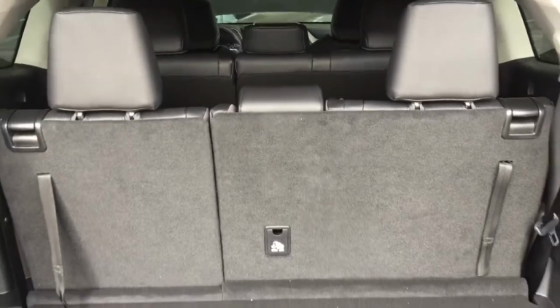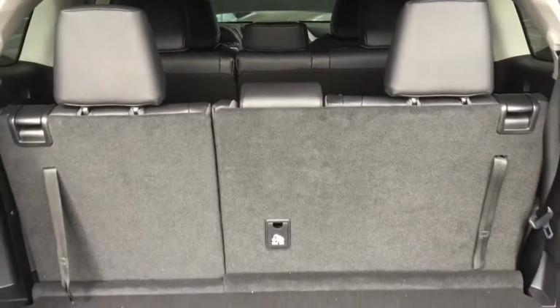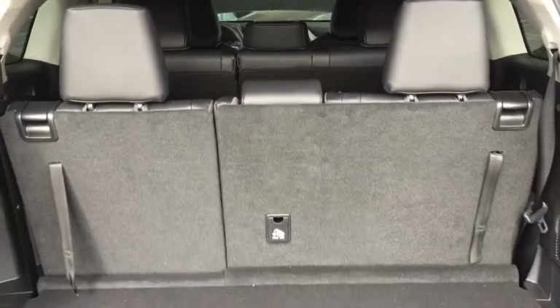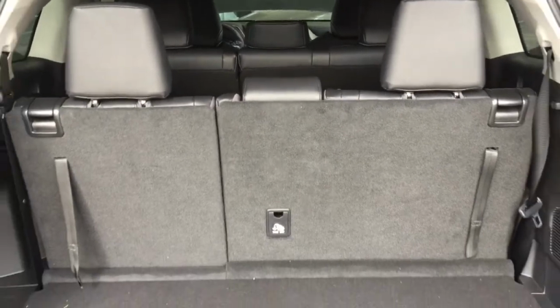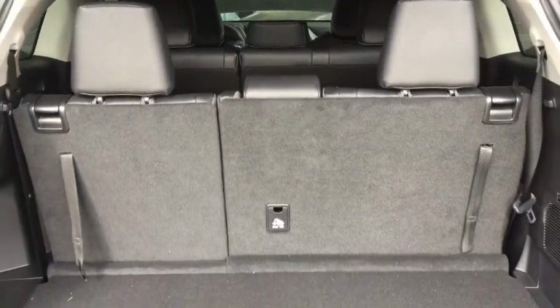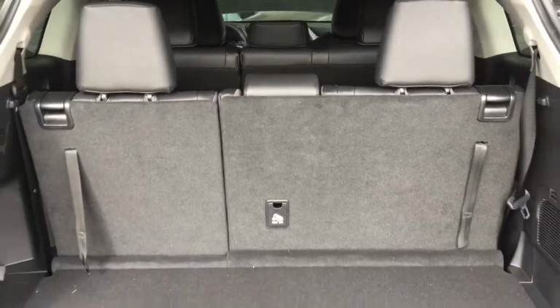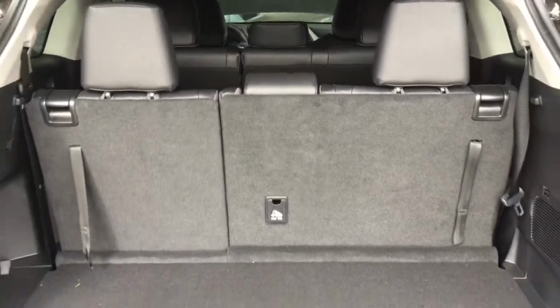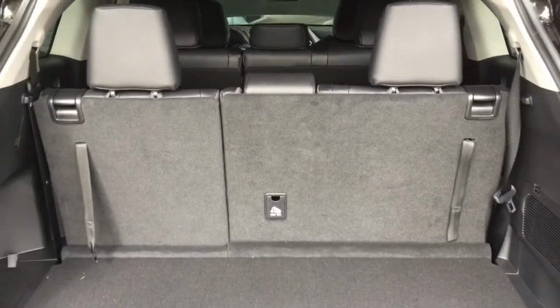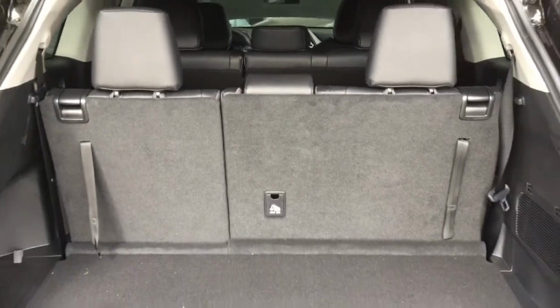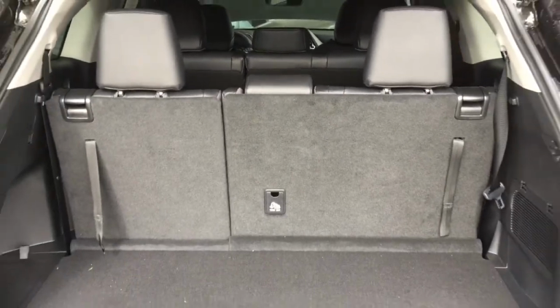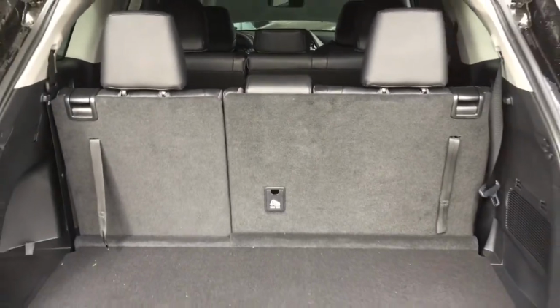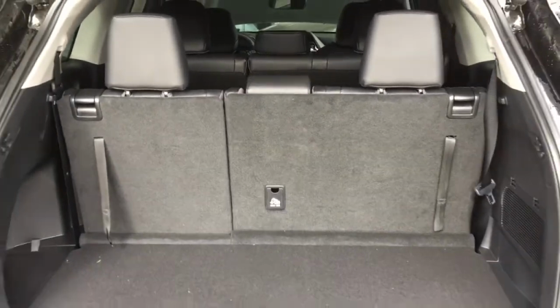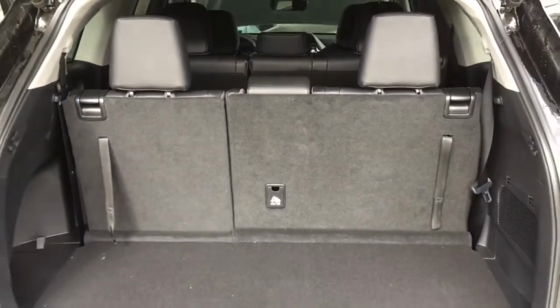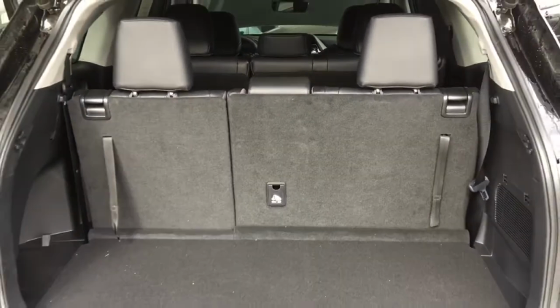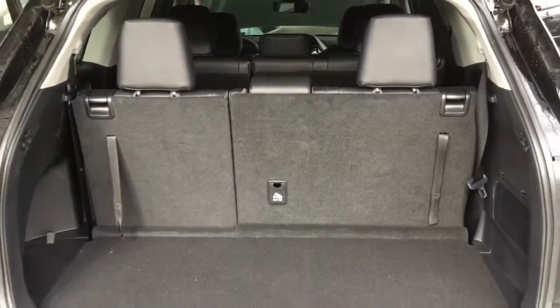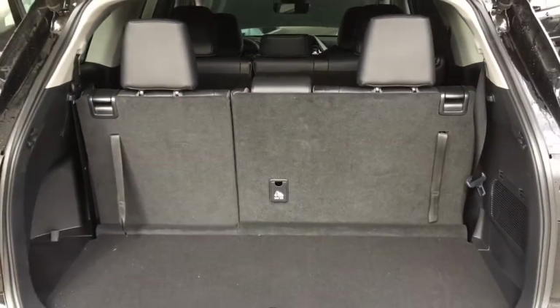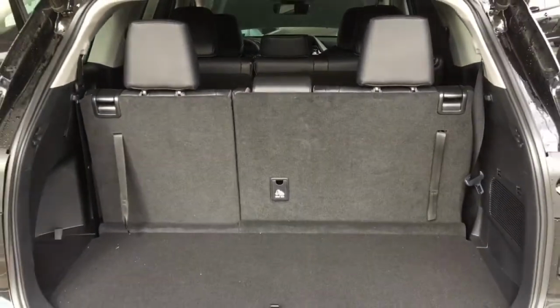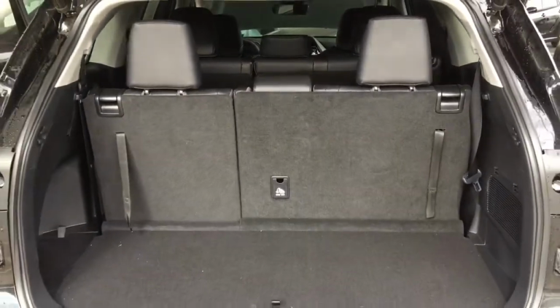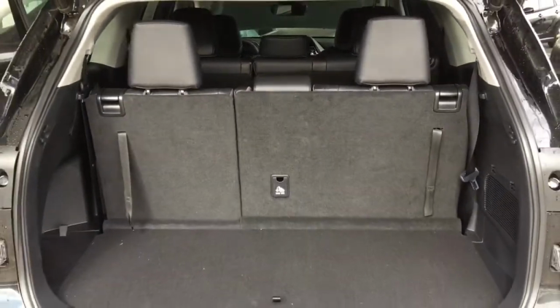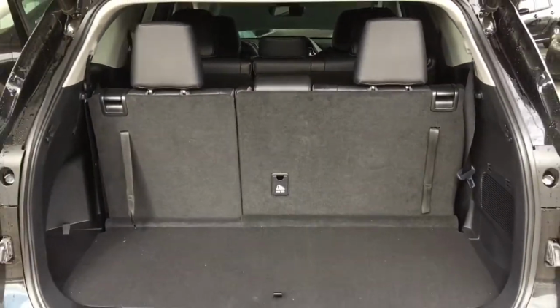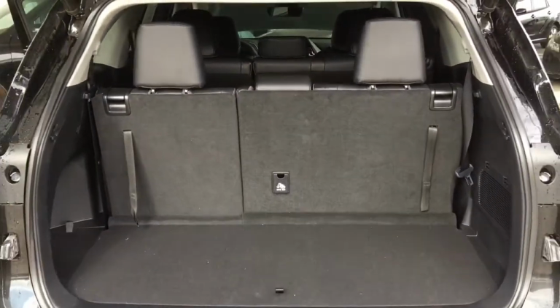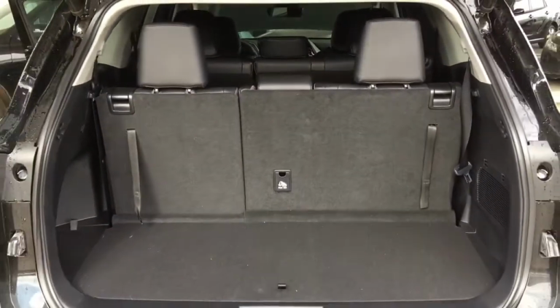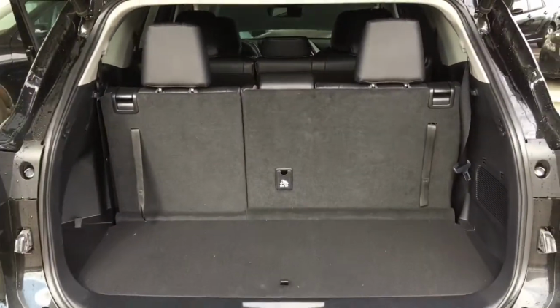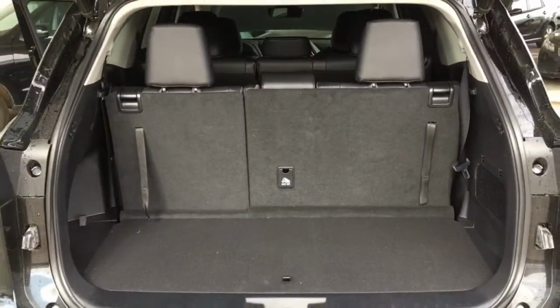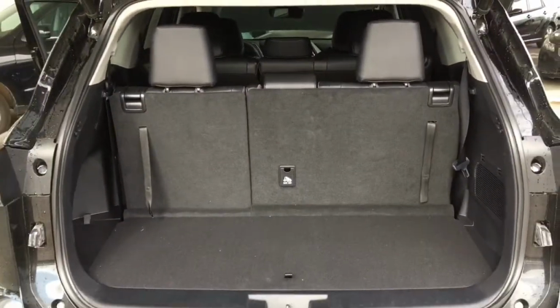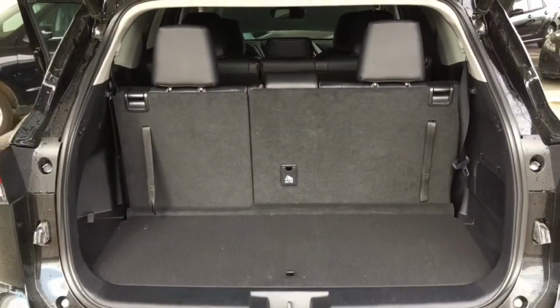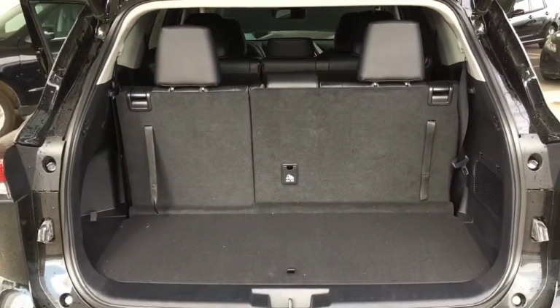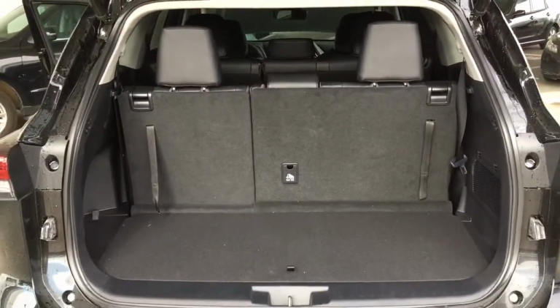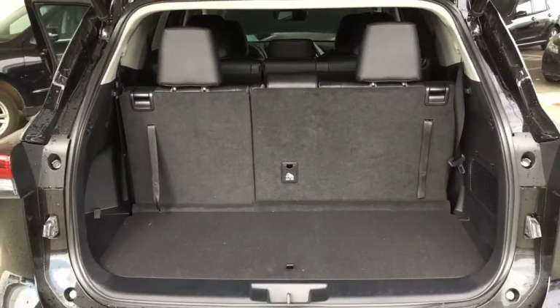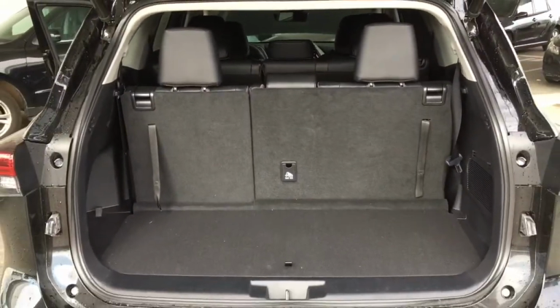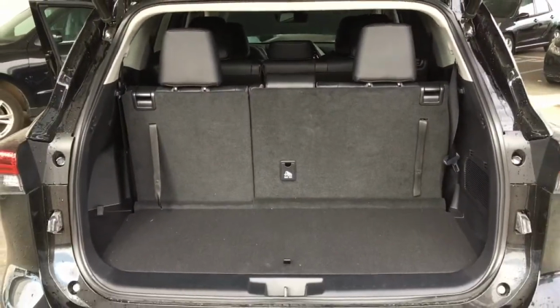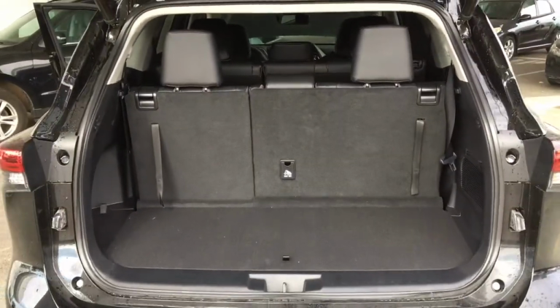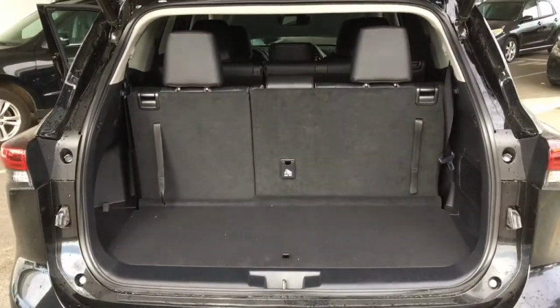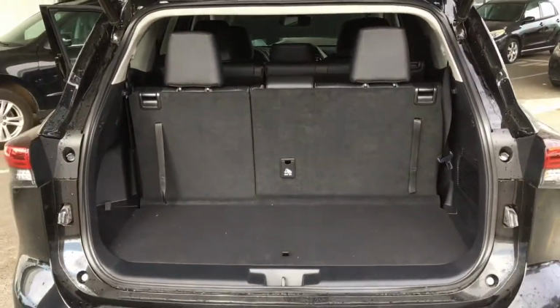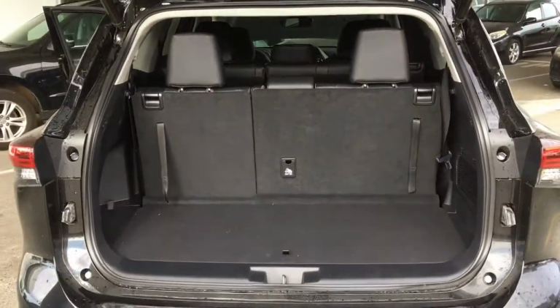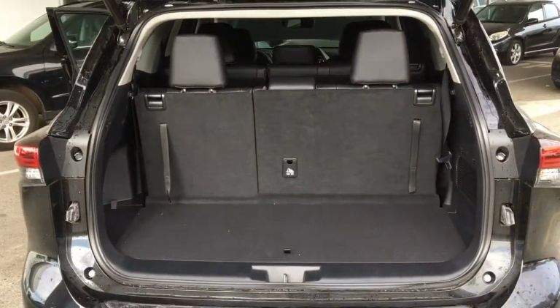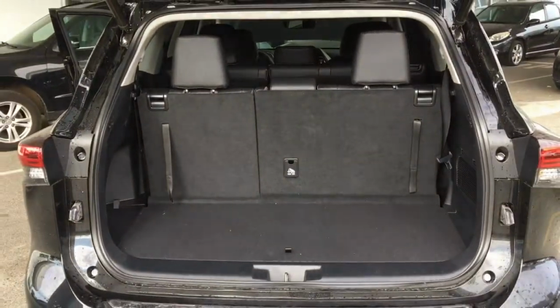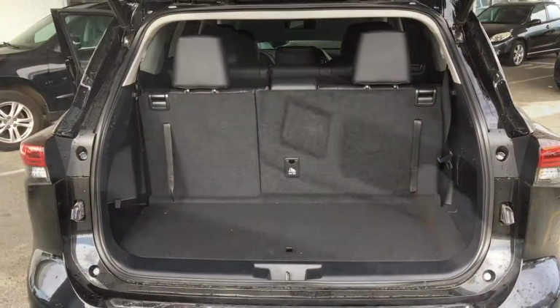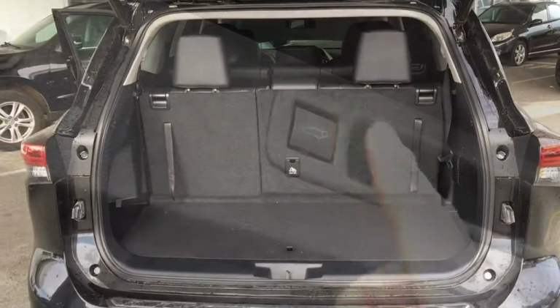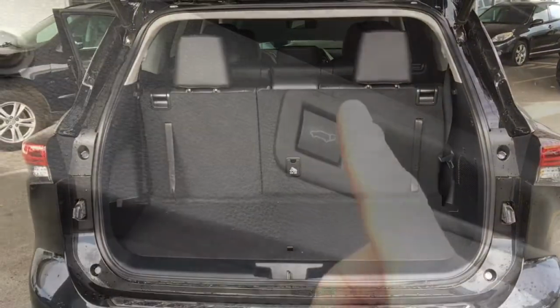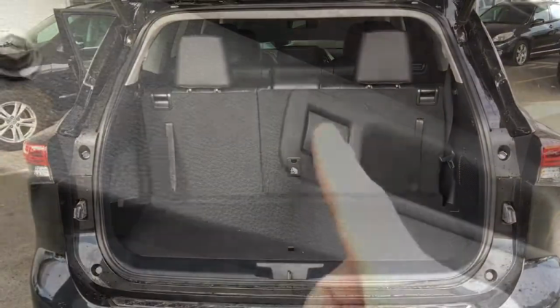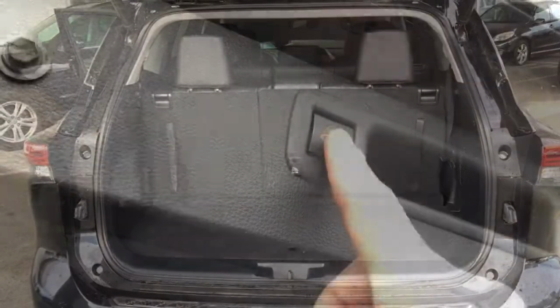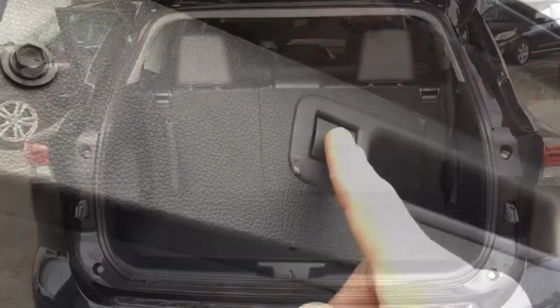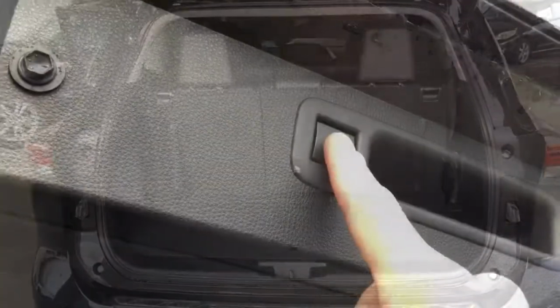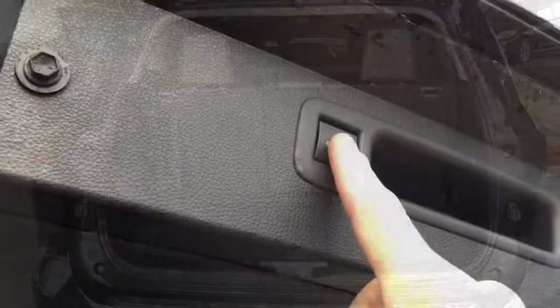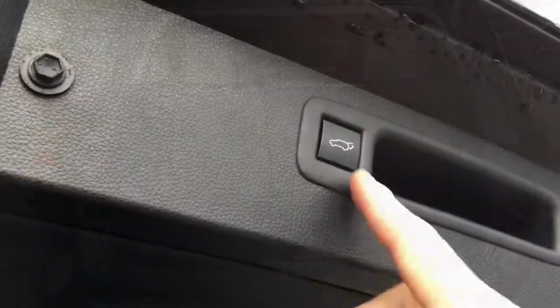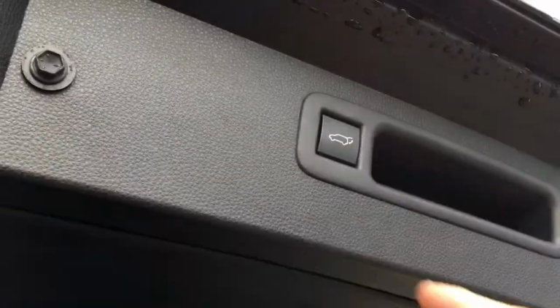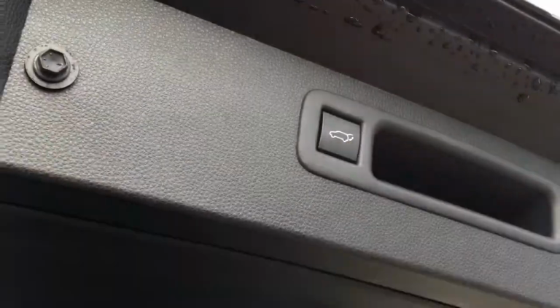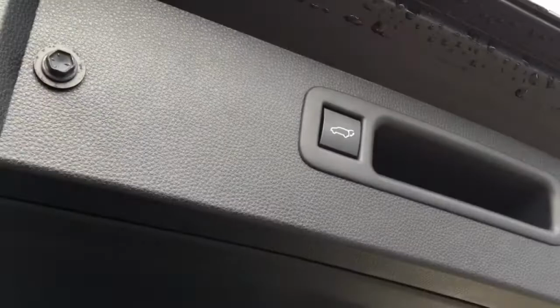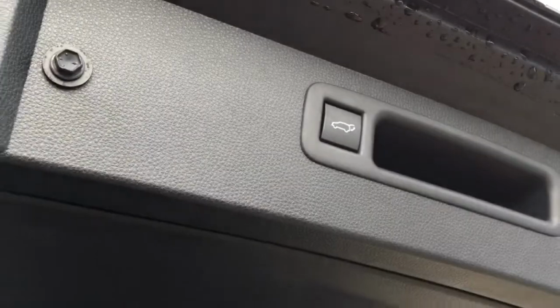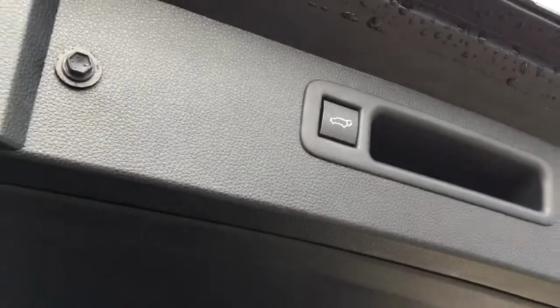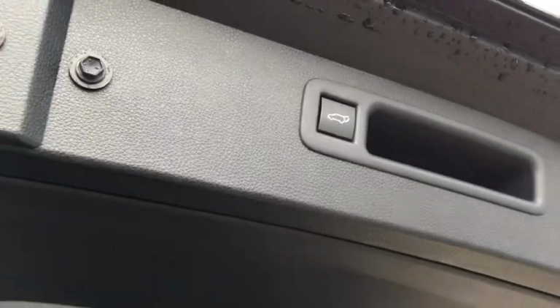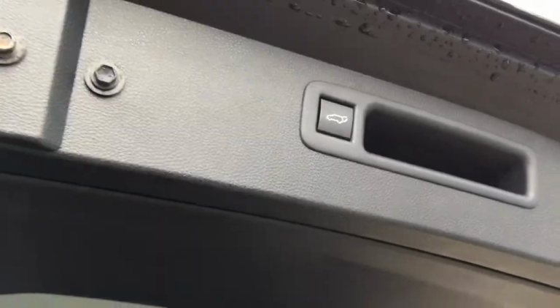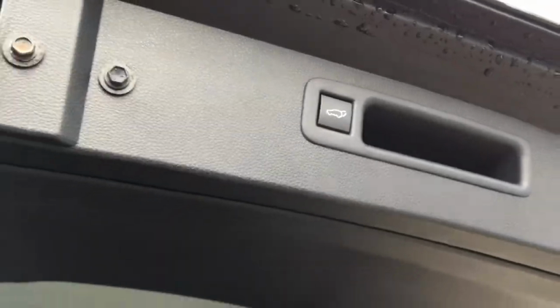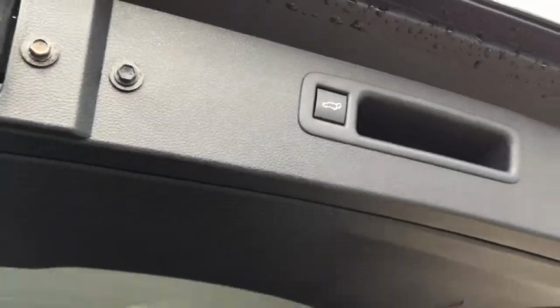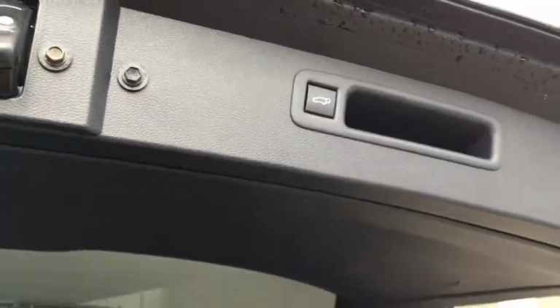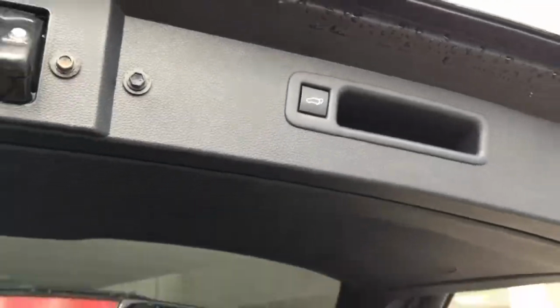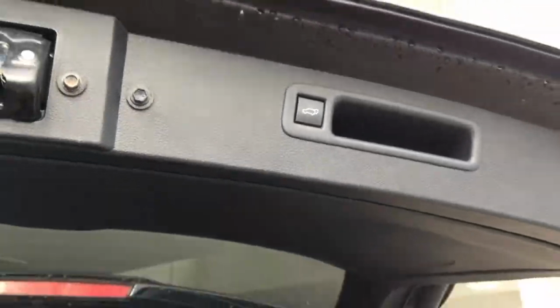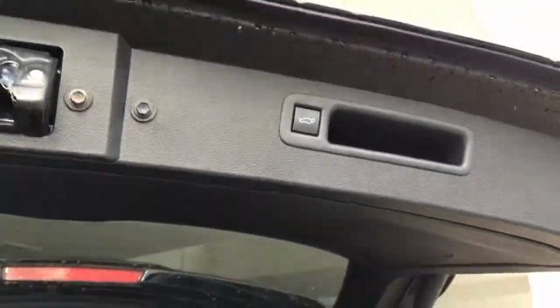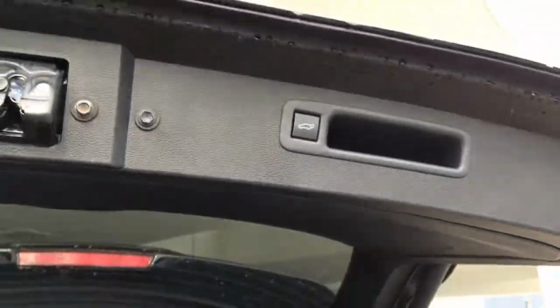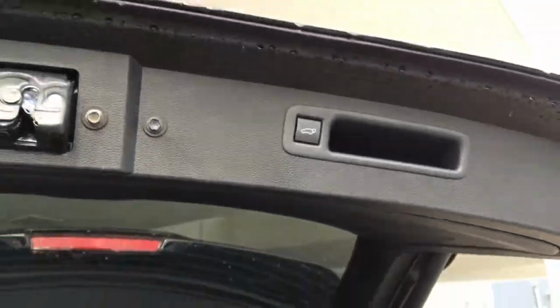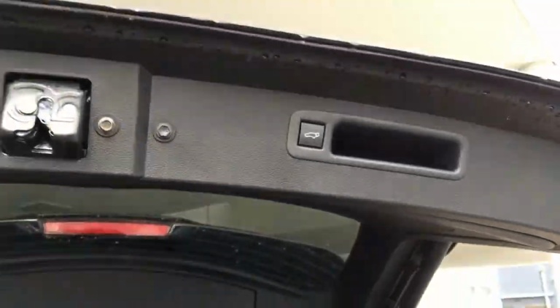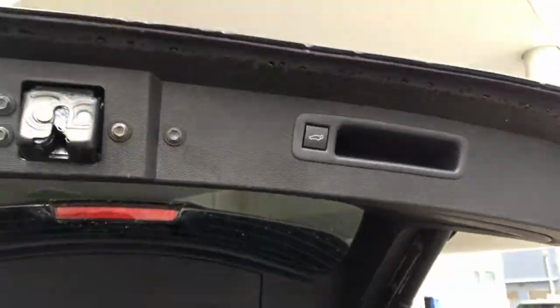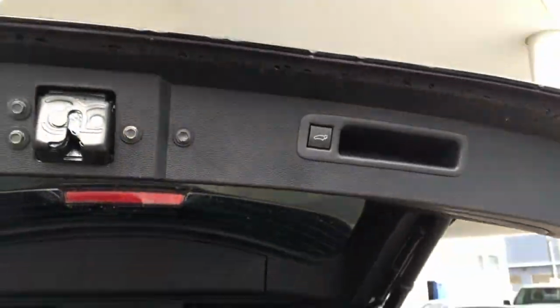Opening the hatch reveals a large cargo bay along with fold-in-the-floor third row seating and a convenient power lift gate.